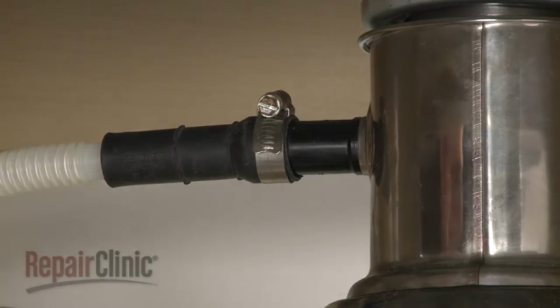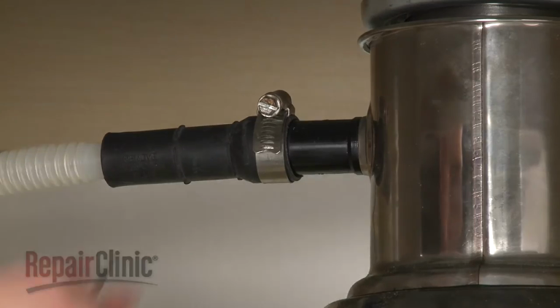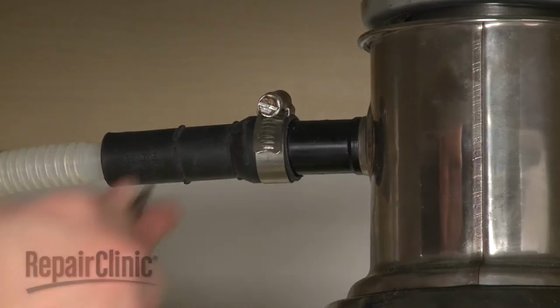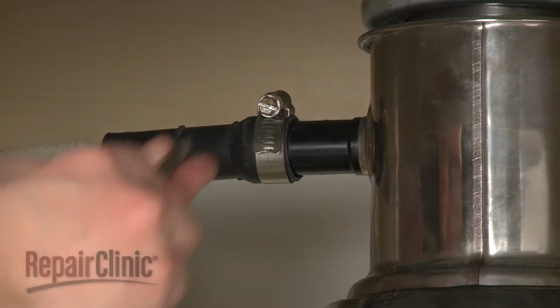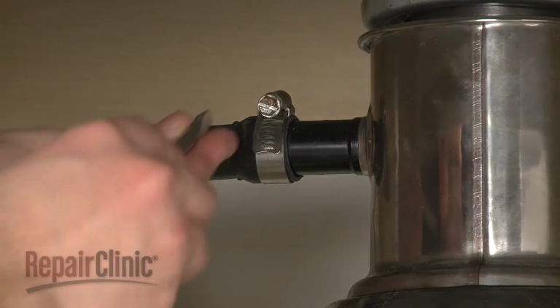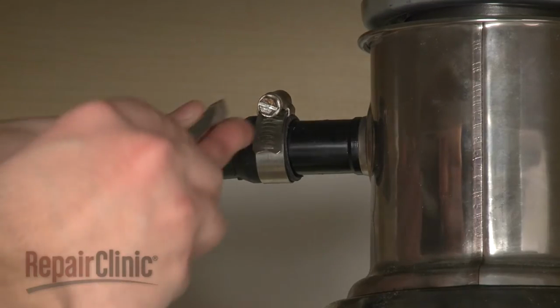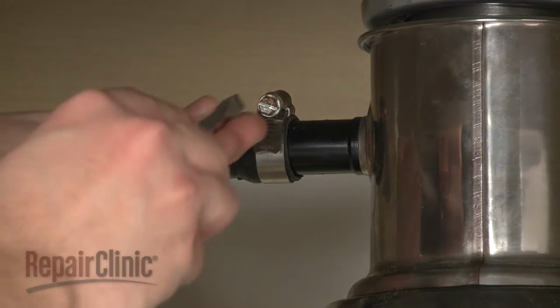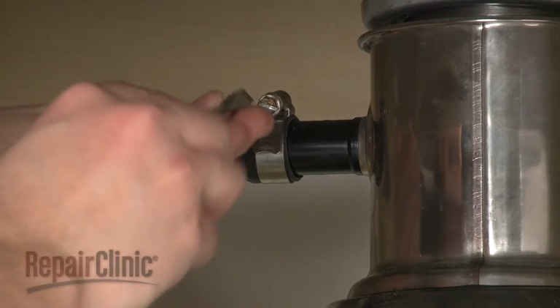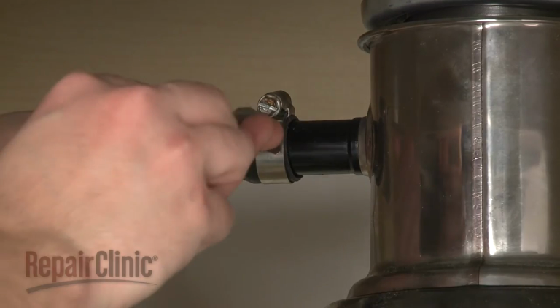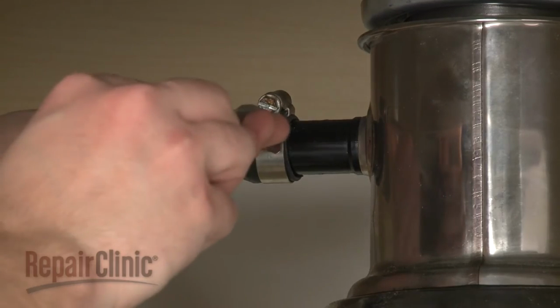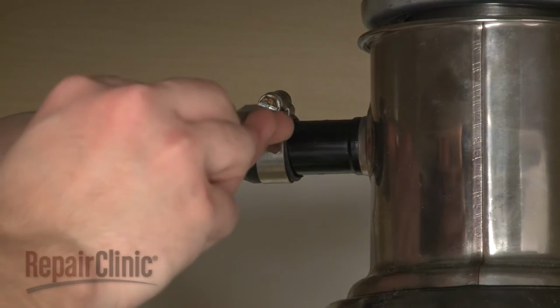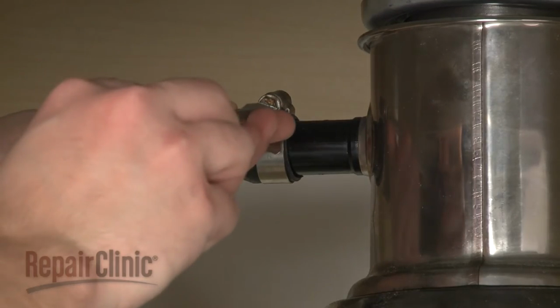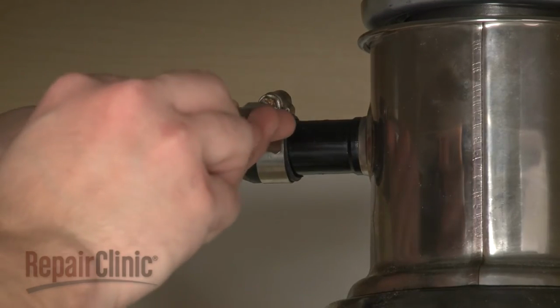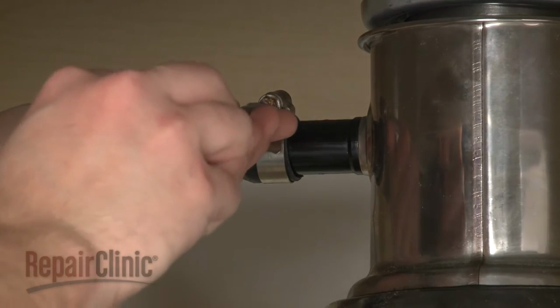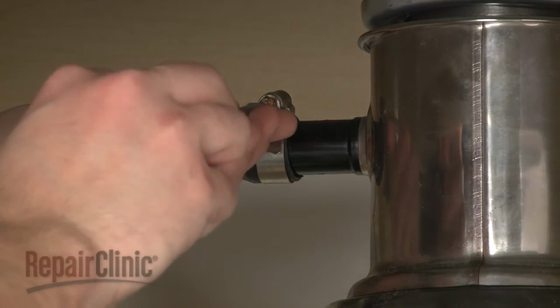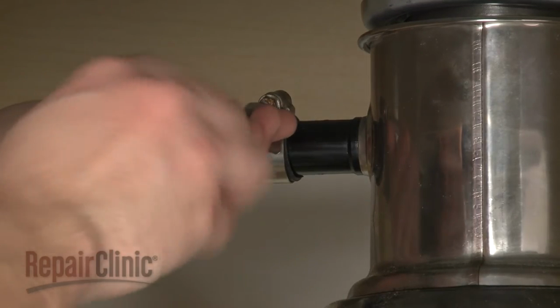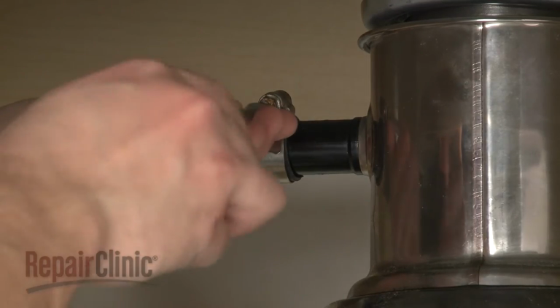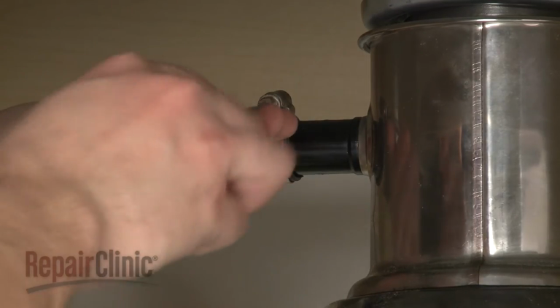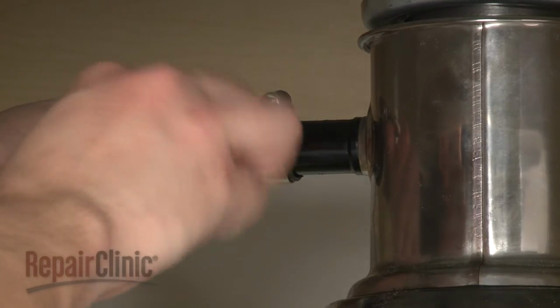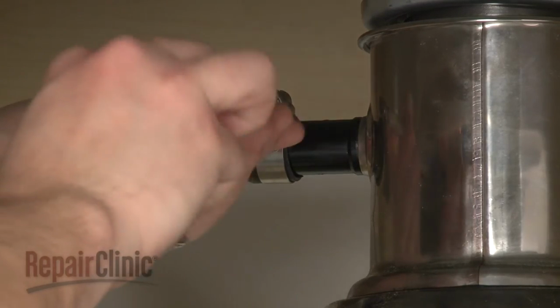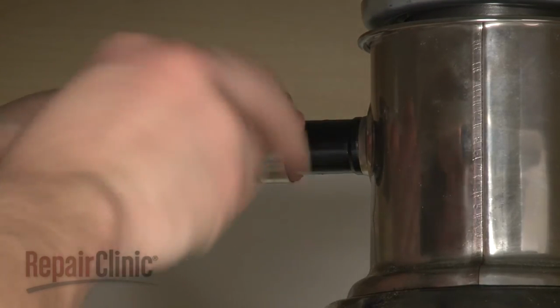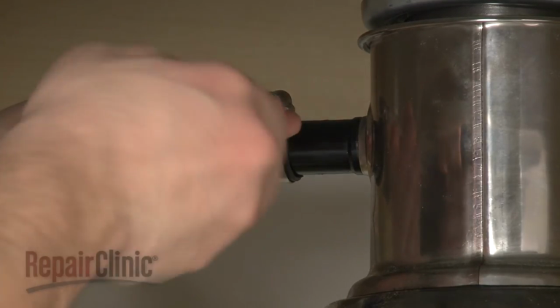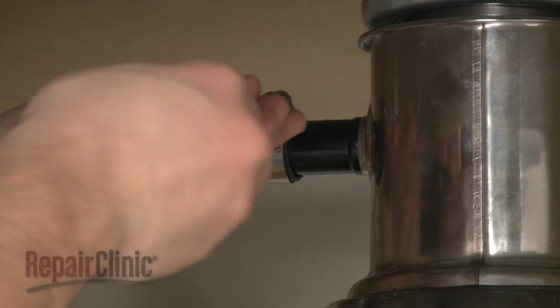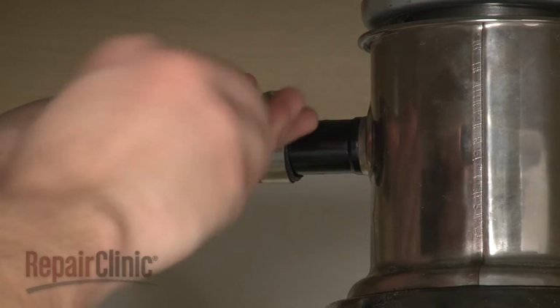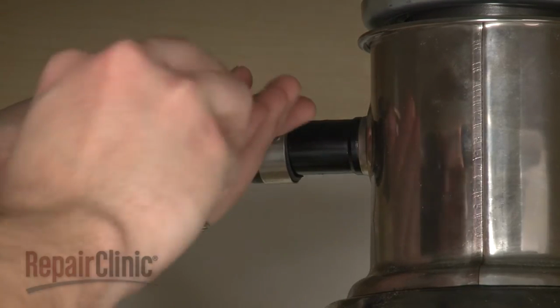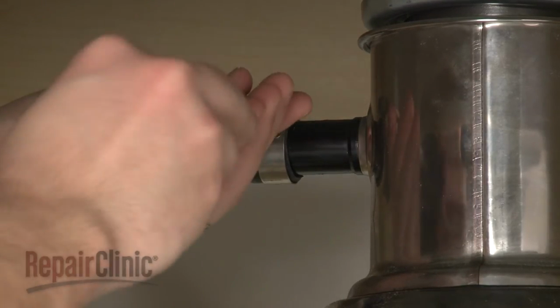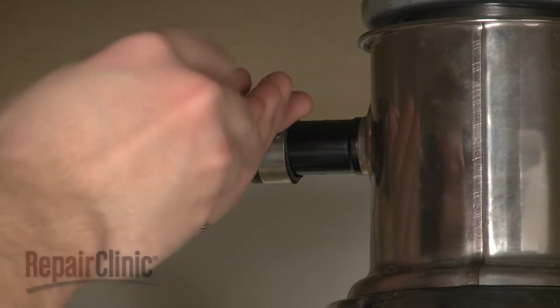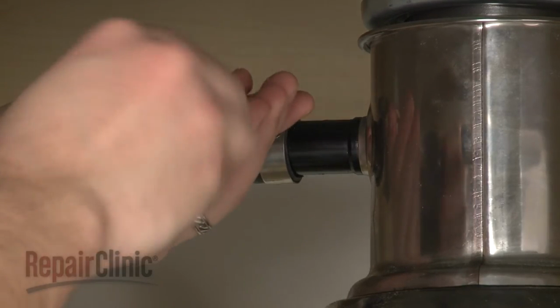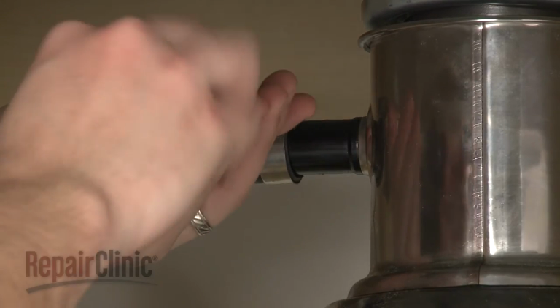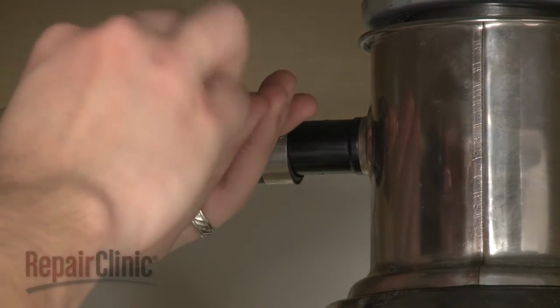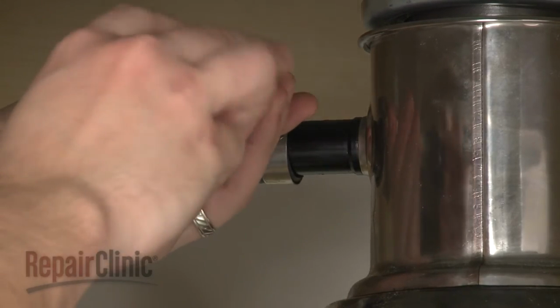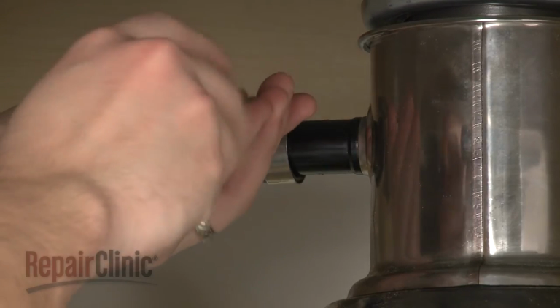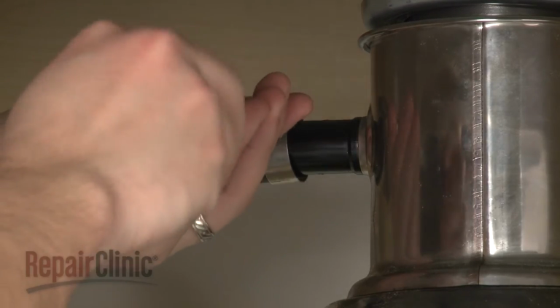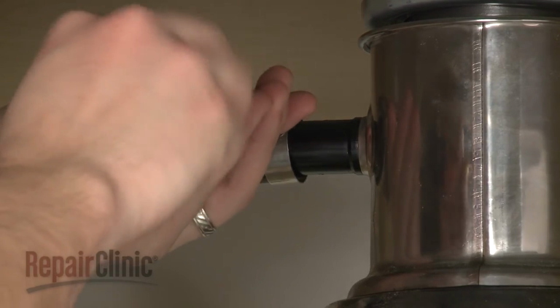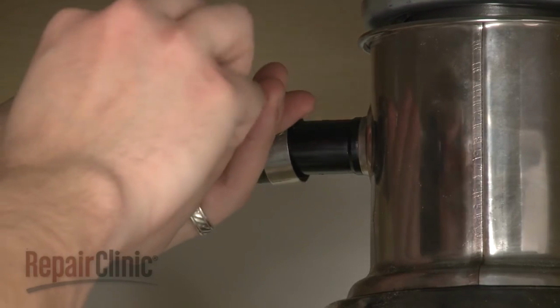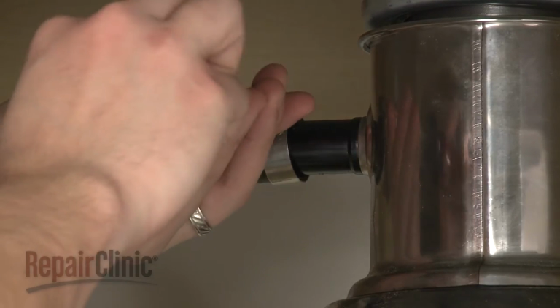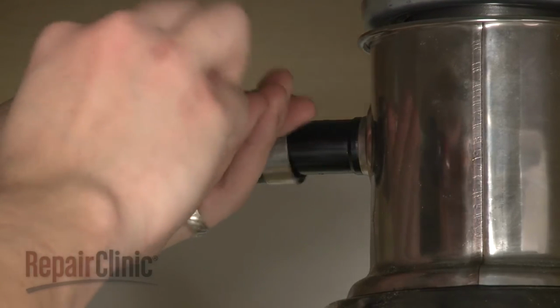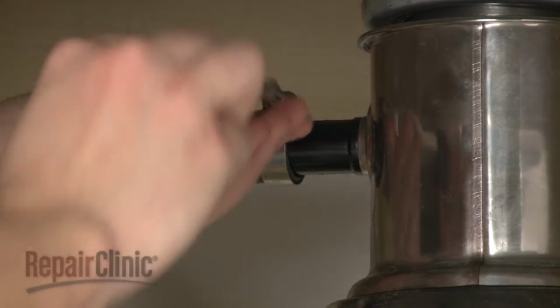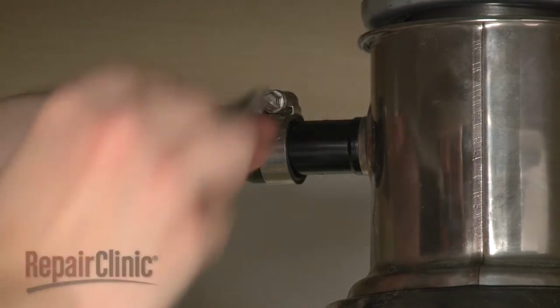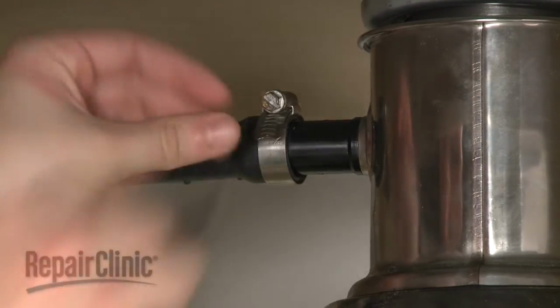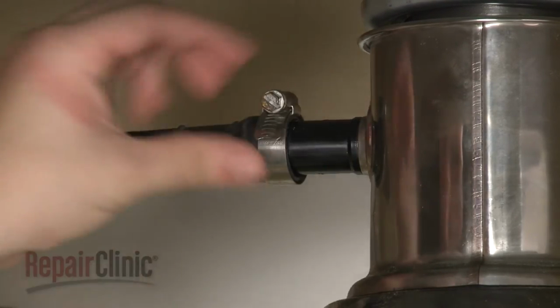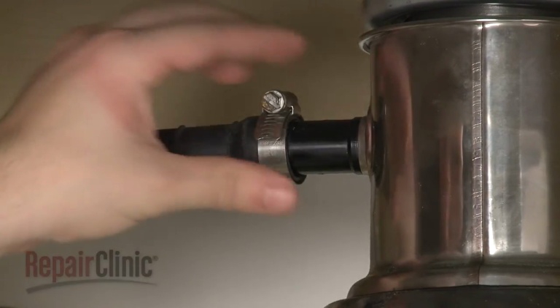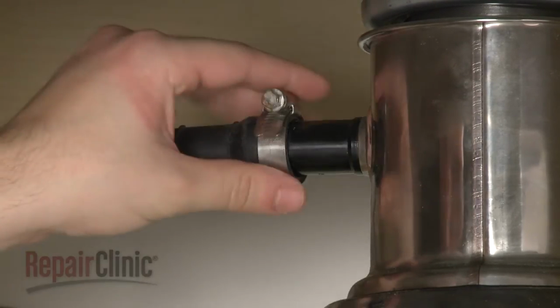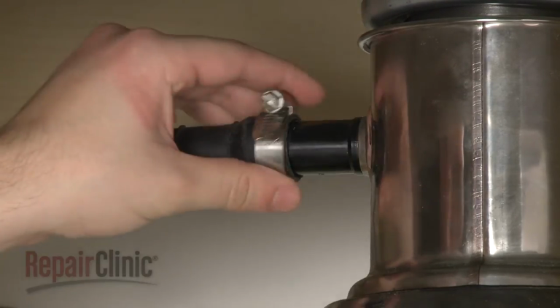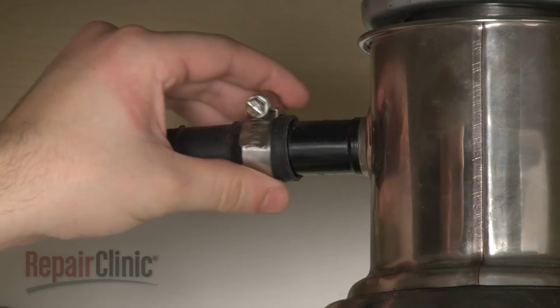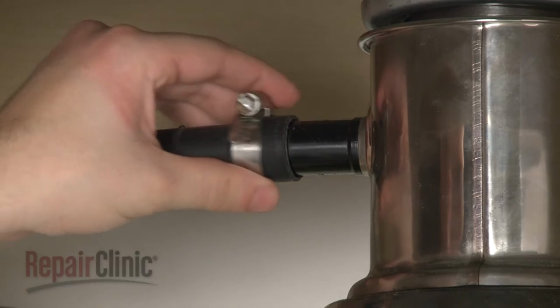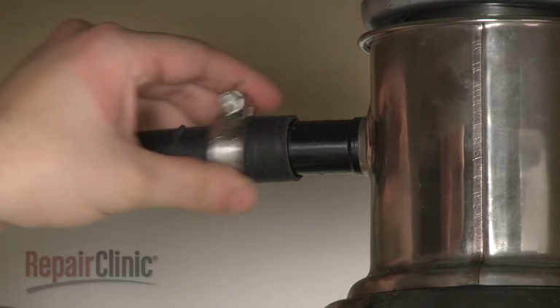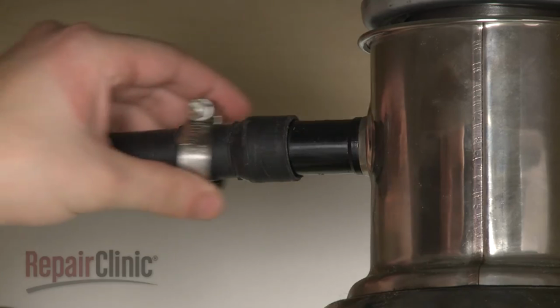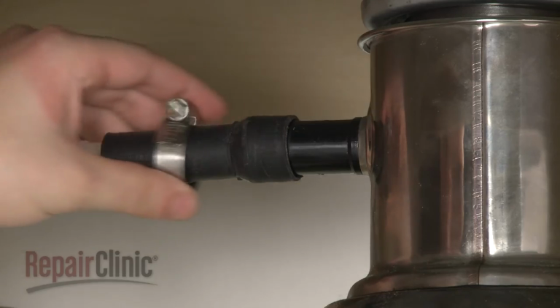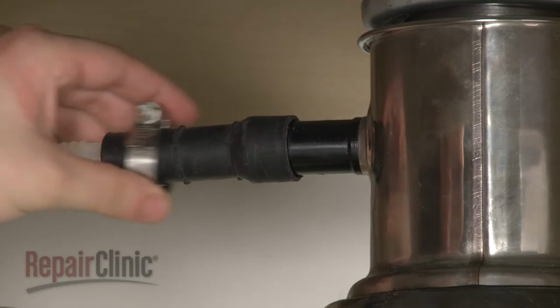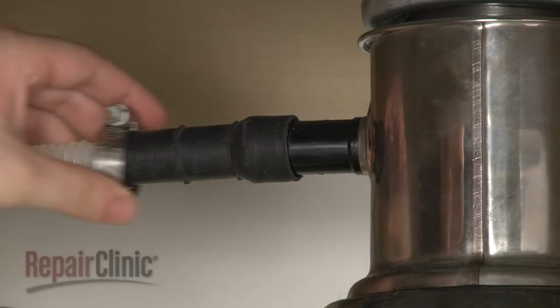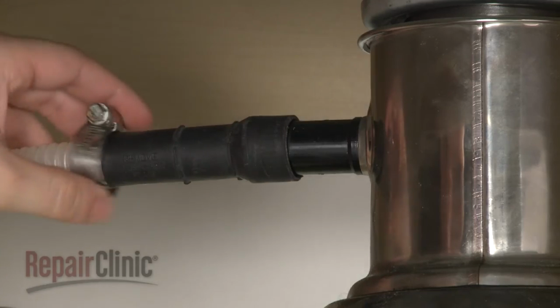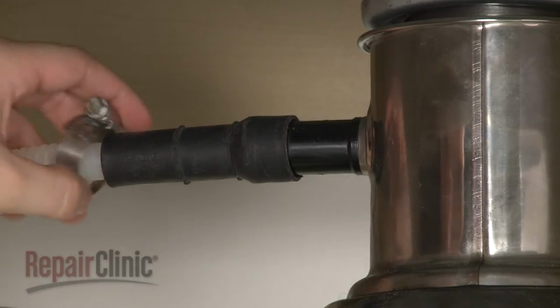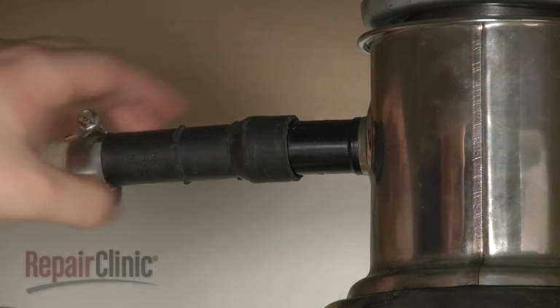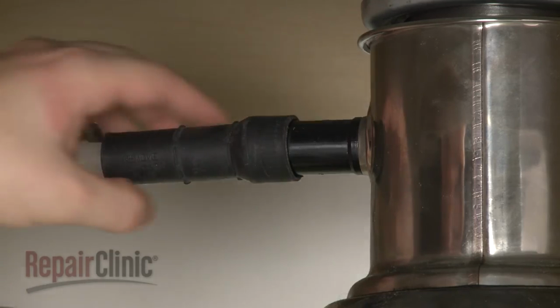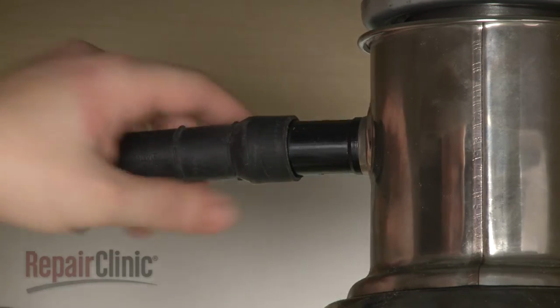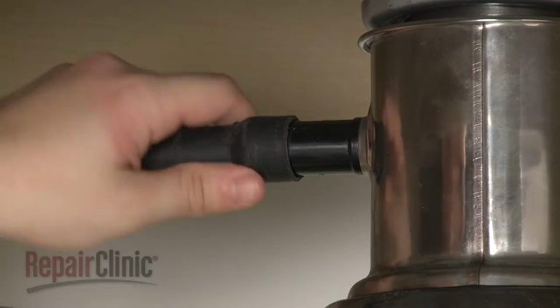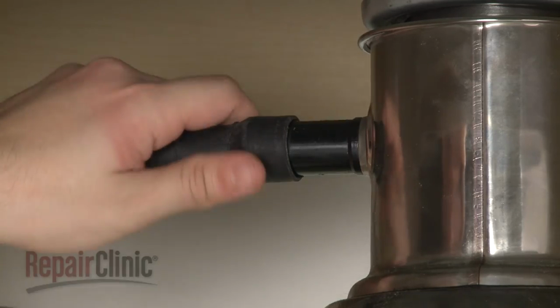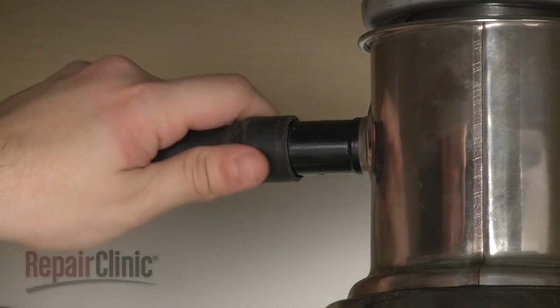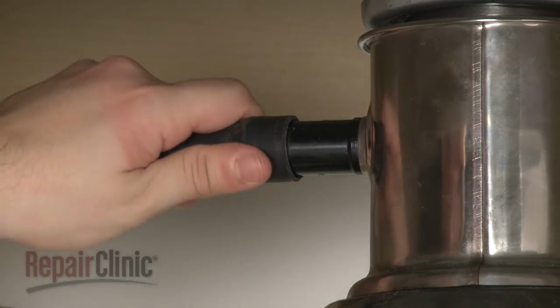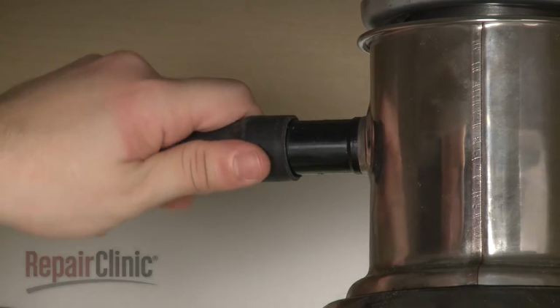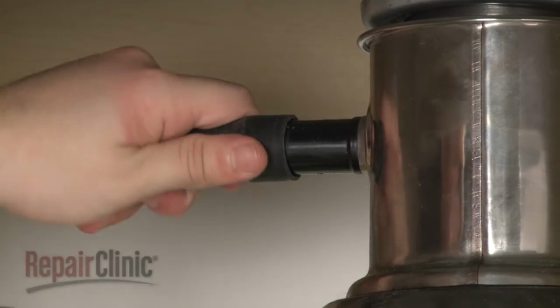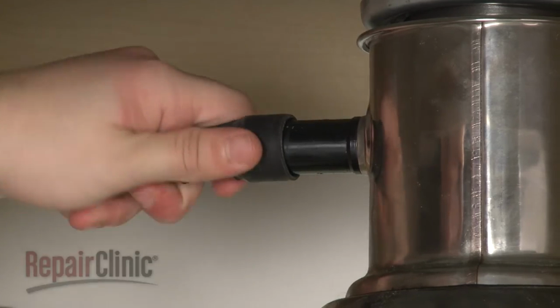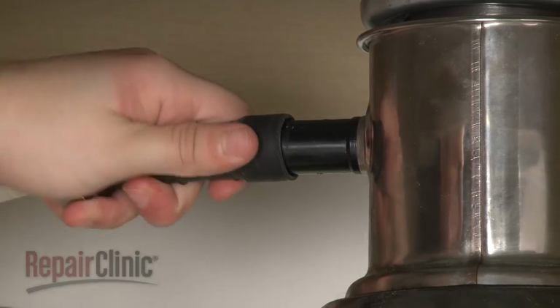Unthread the strain relief nut and detach the strain relief and power wires from the bracket. Next, disconnect the drain hose from the sink drain or garbage disposer and feed it through the cabinet.